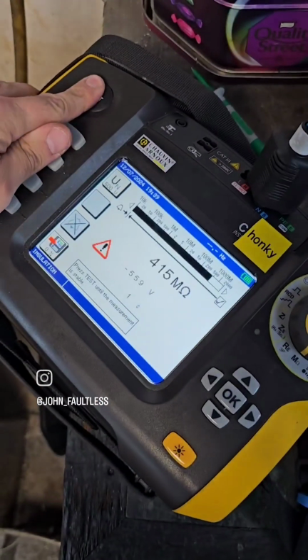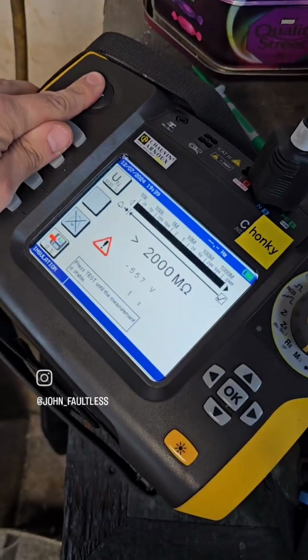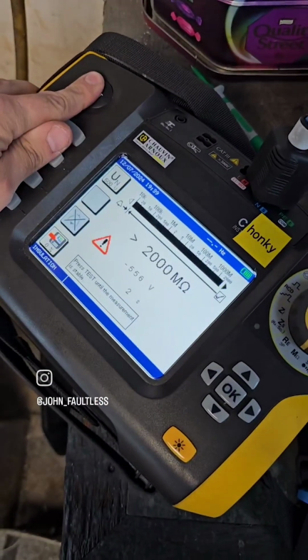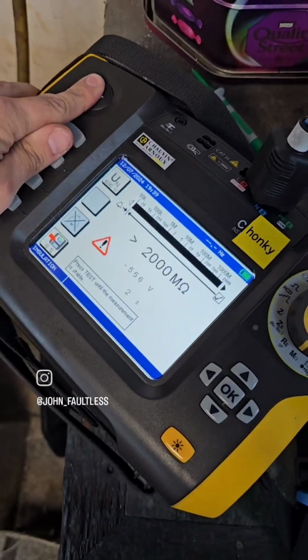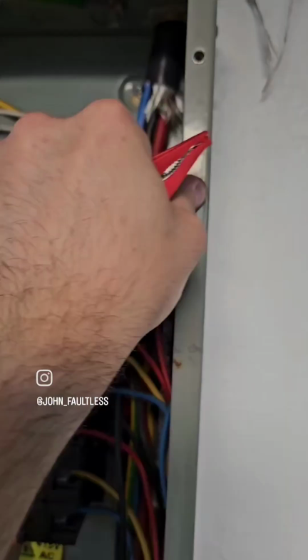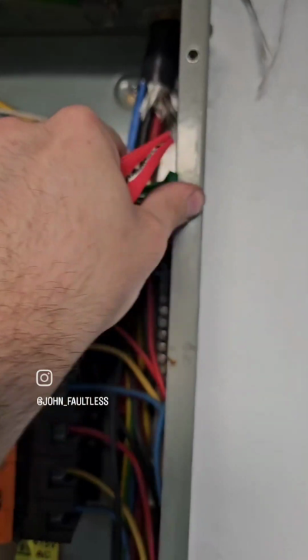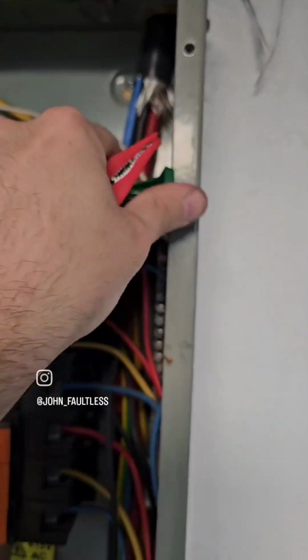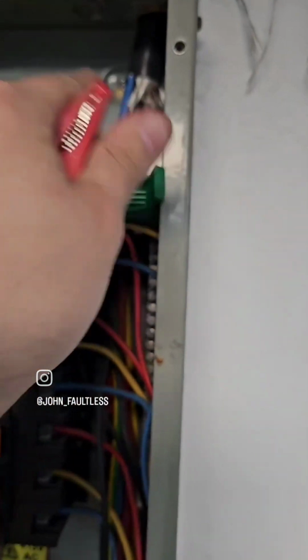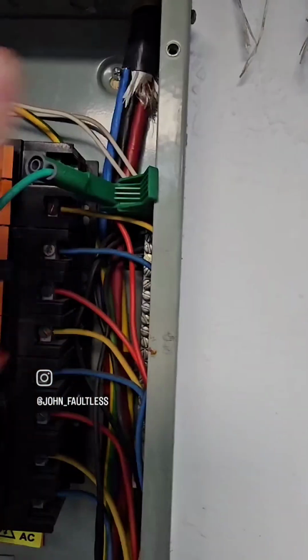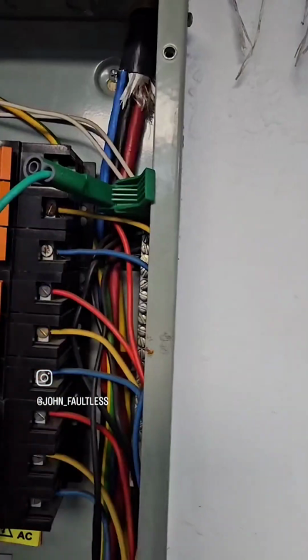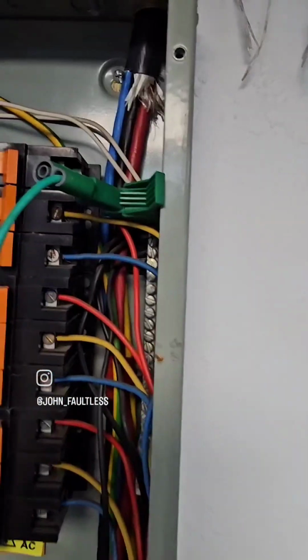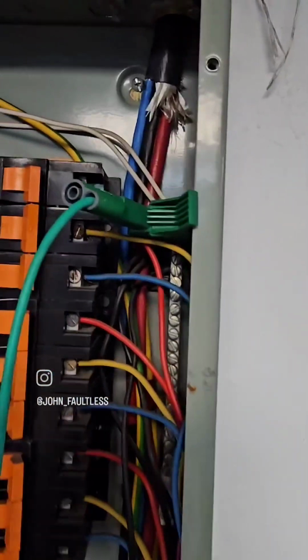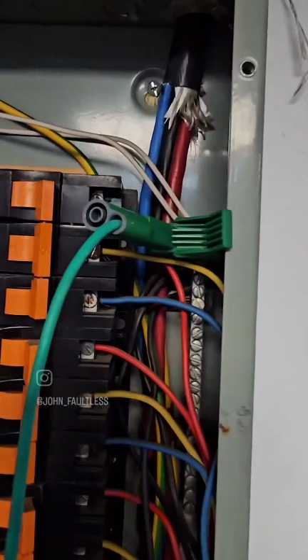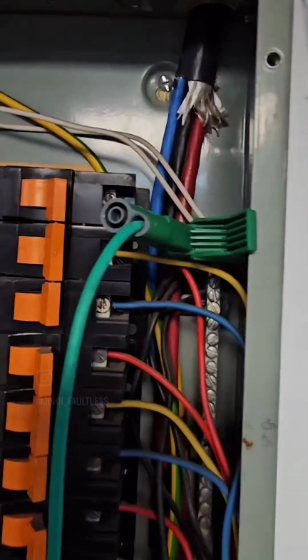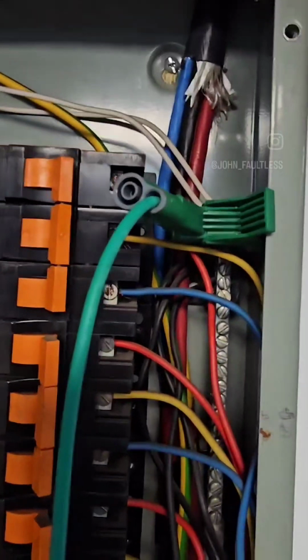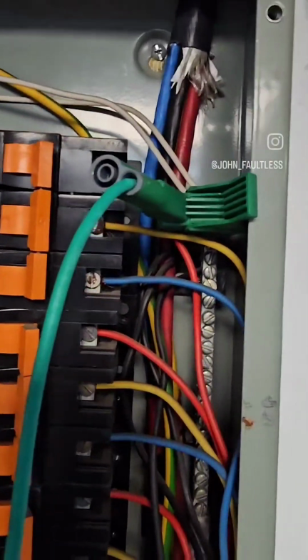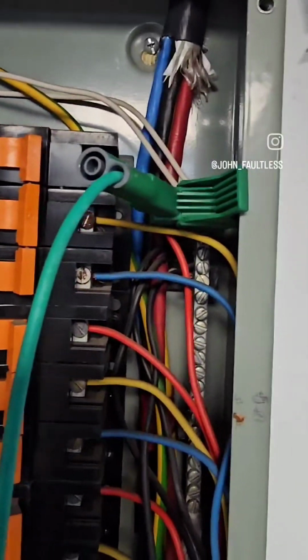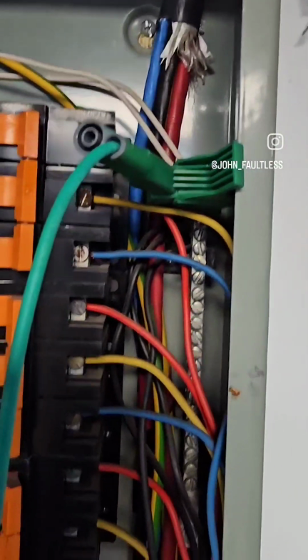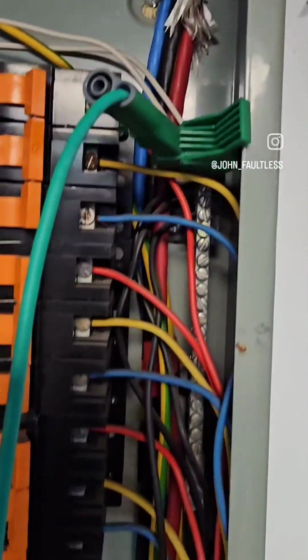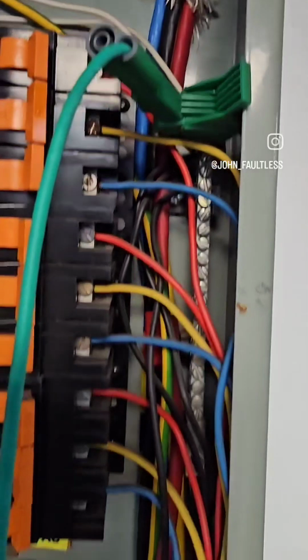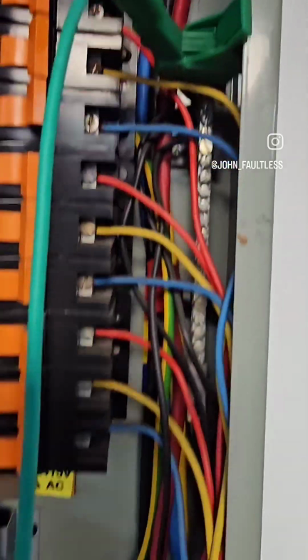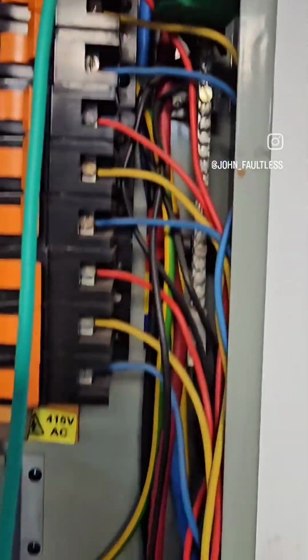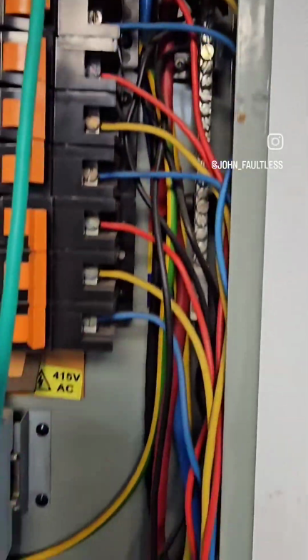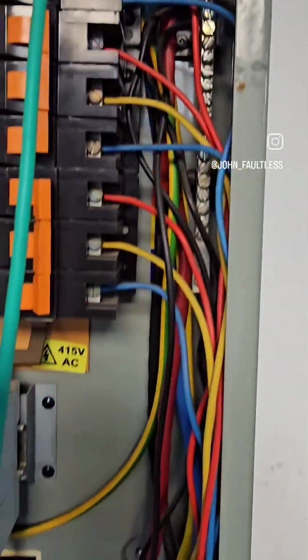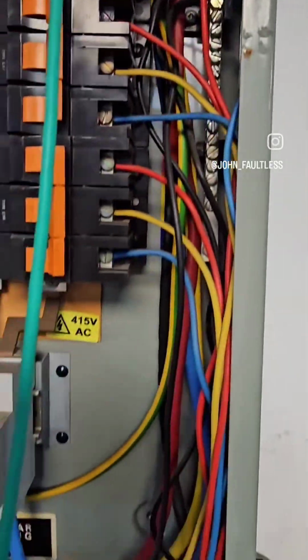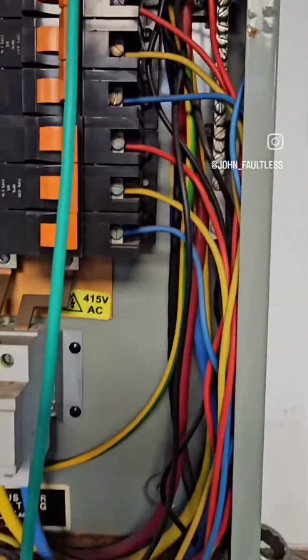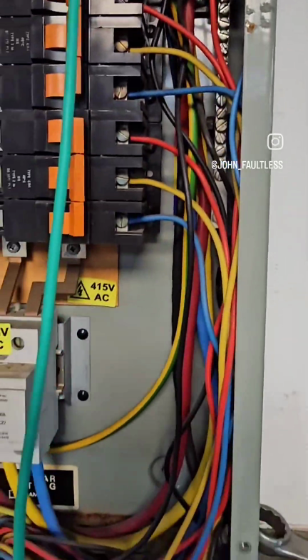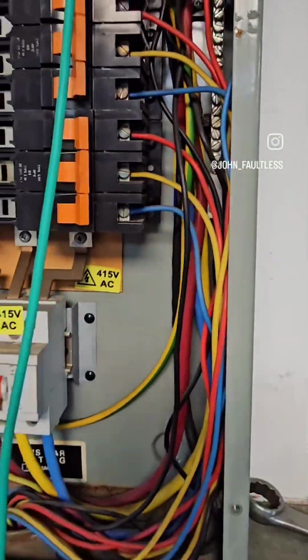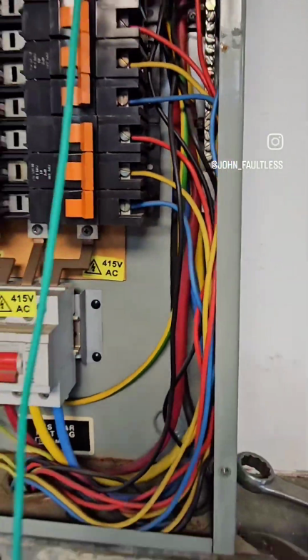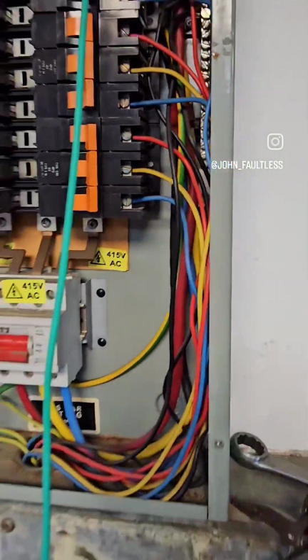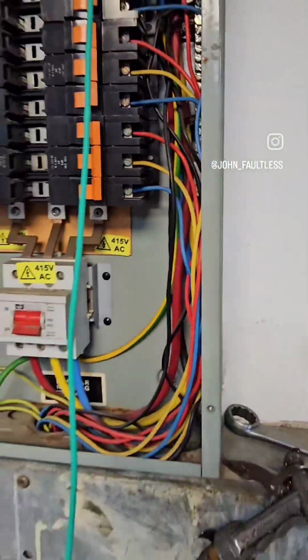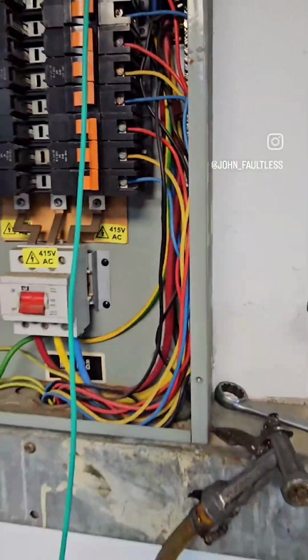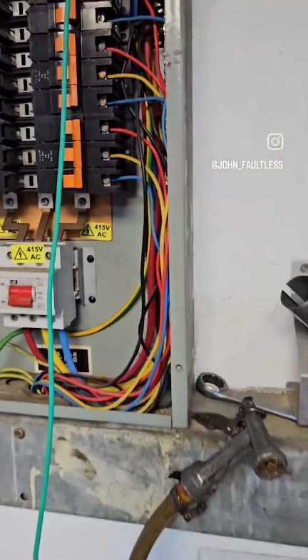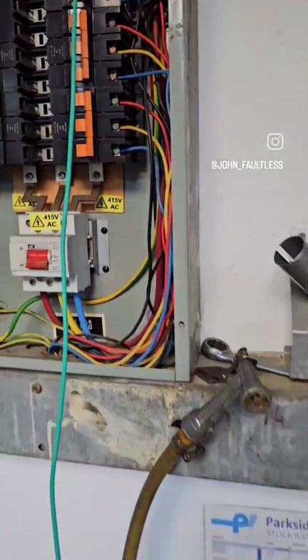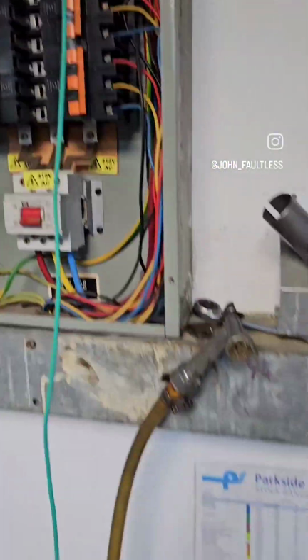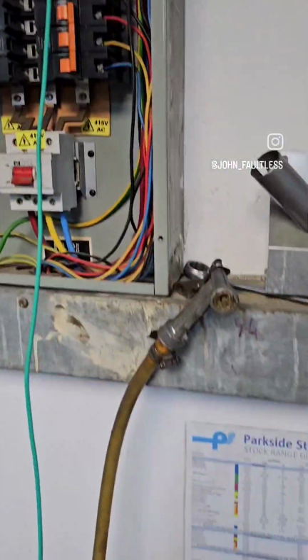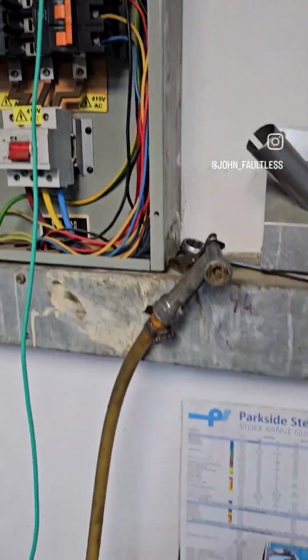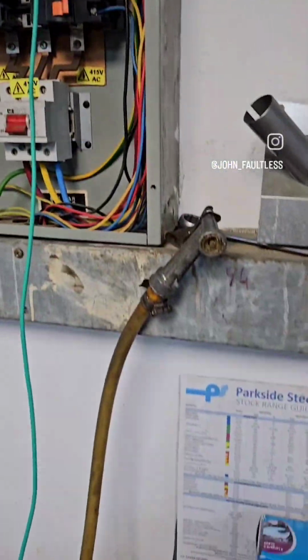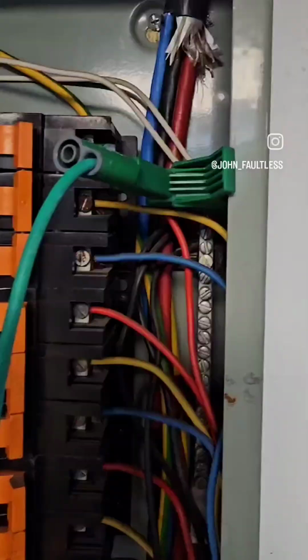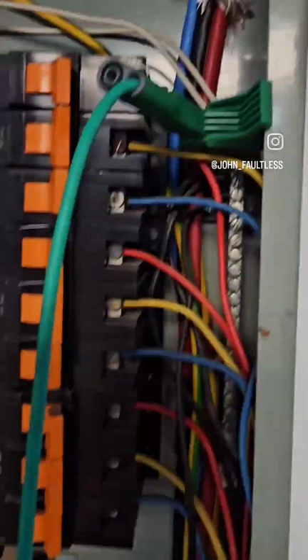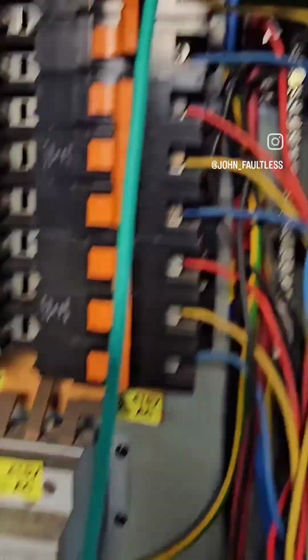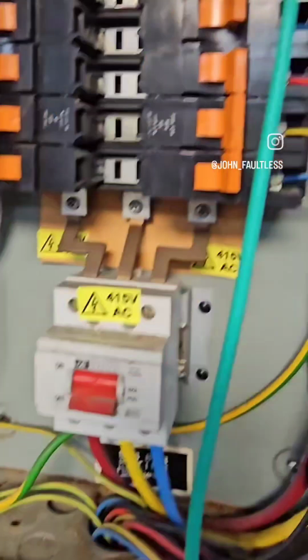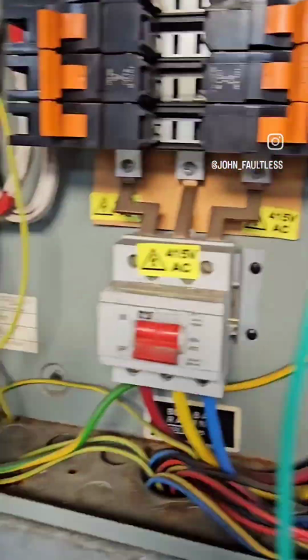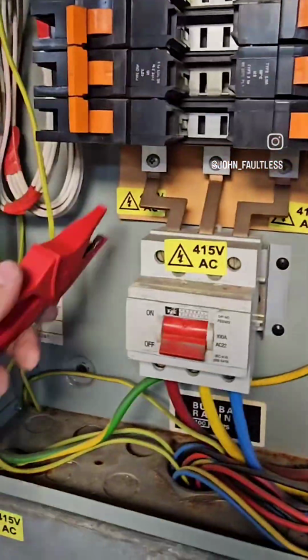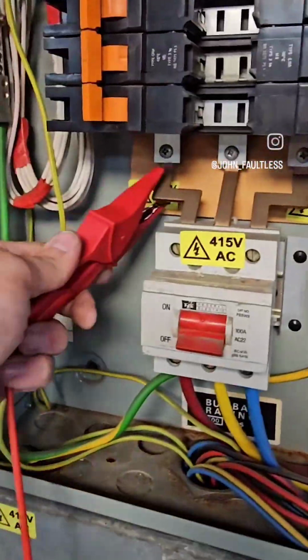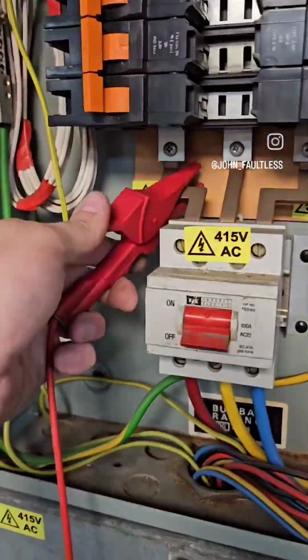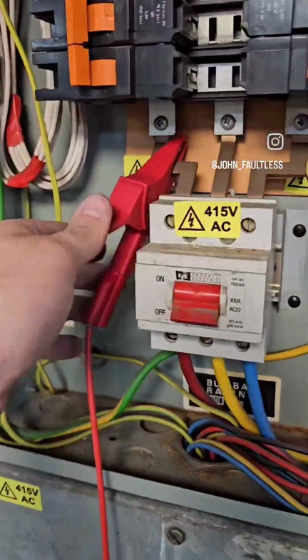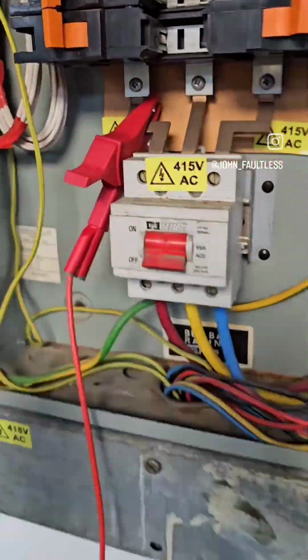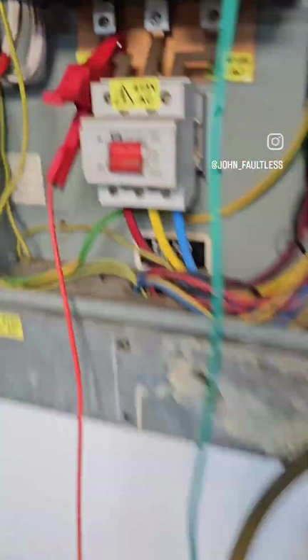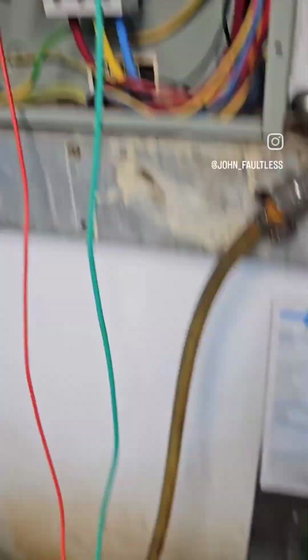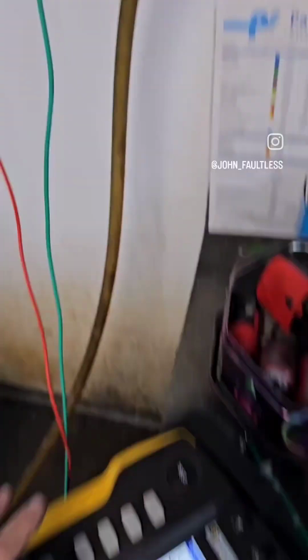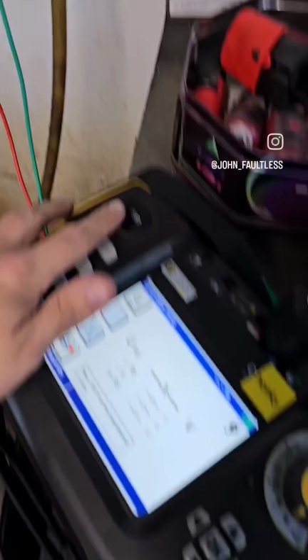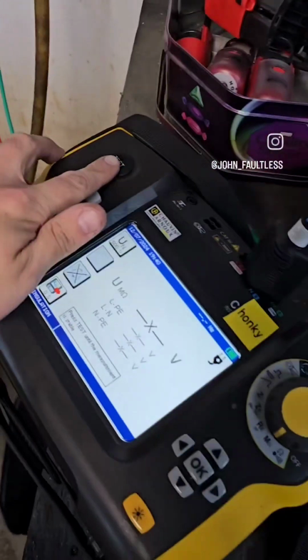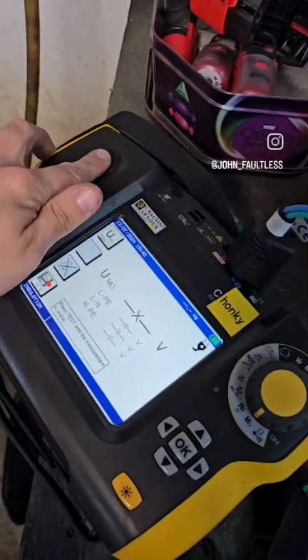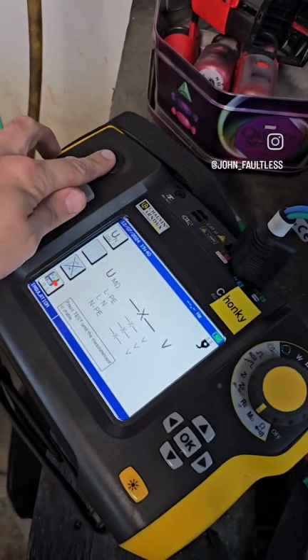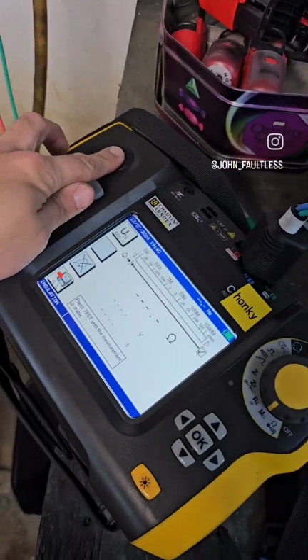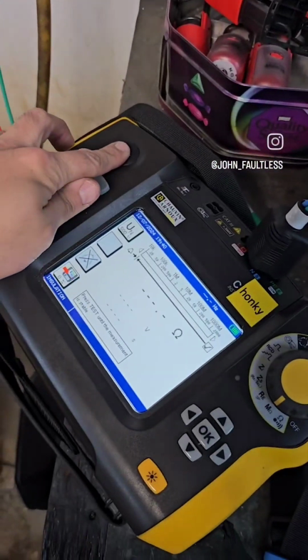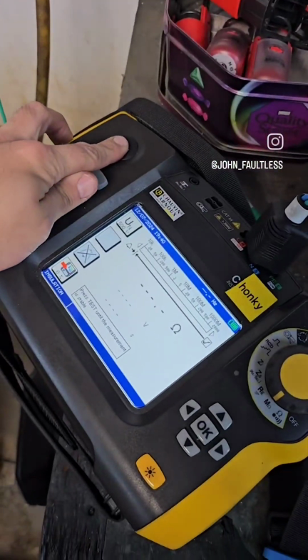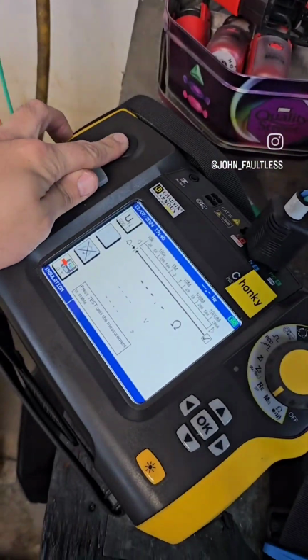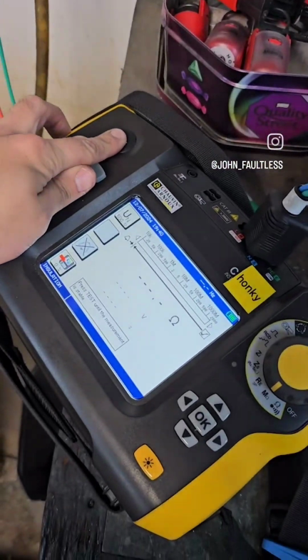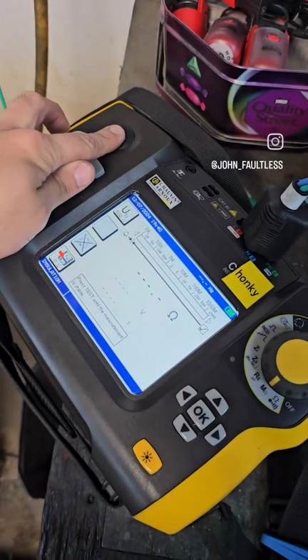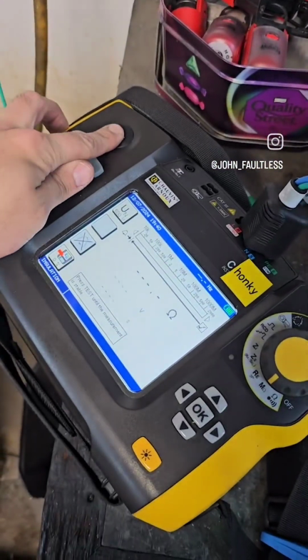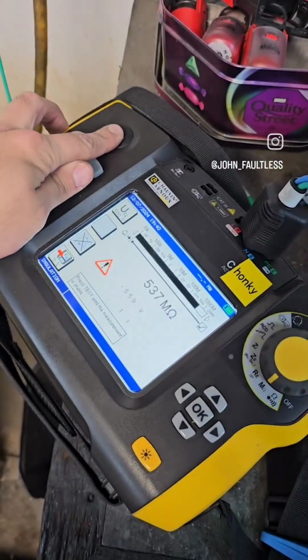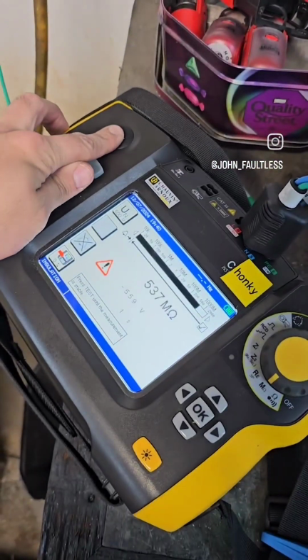Now they're all done, we're going to repeat the test to neutral. So we're going to put one of our clips on the neutral and go through the test again on each phase.